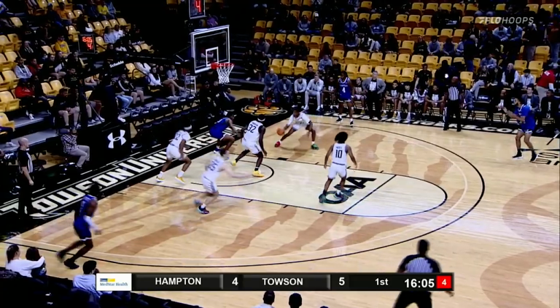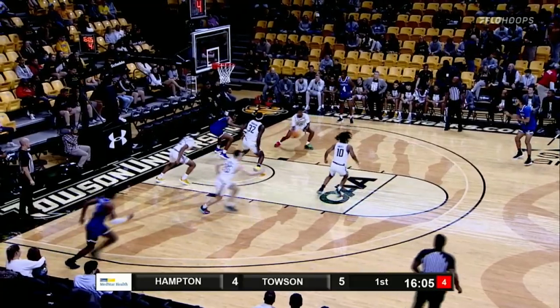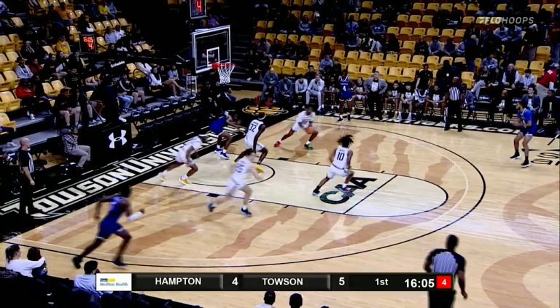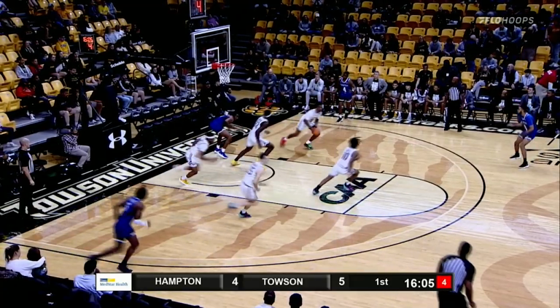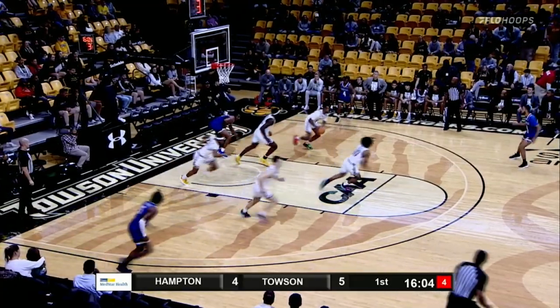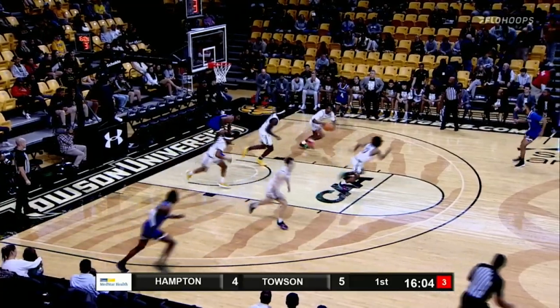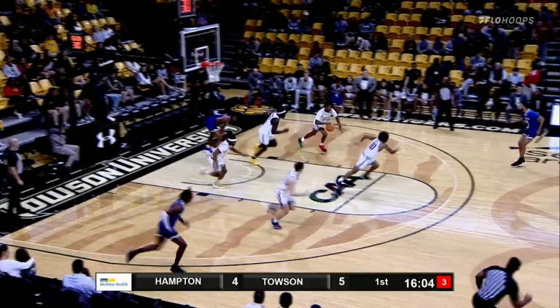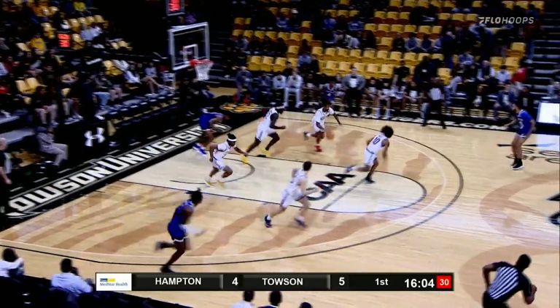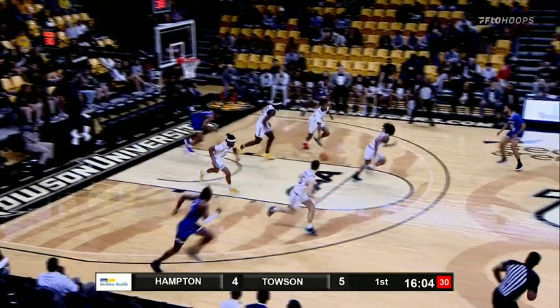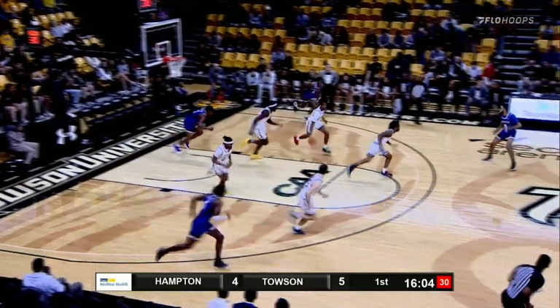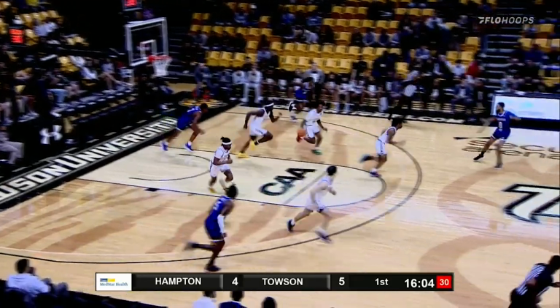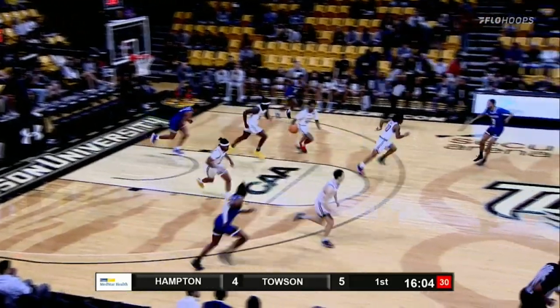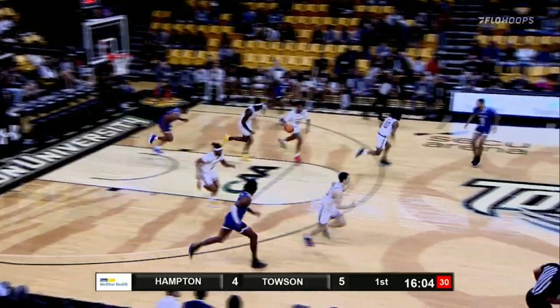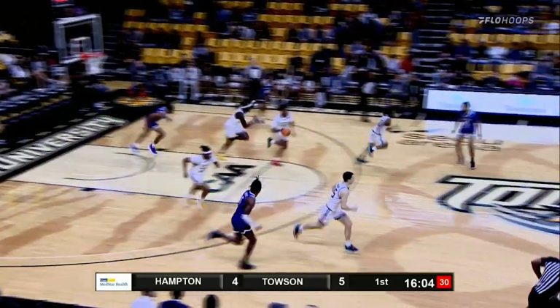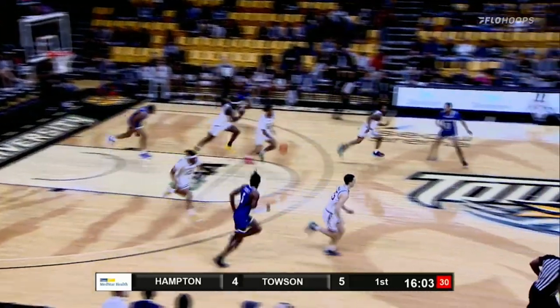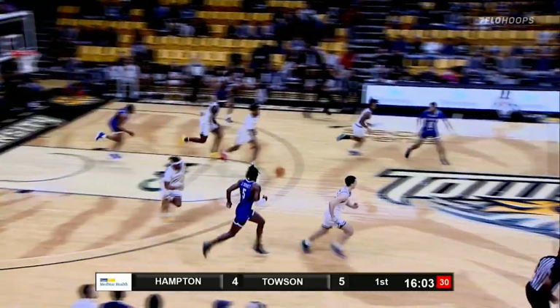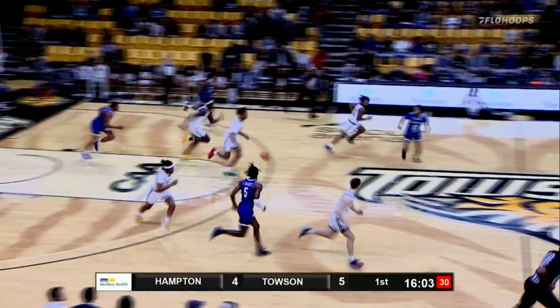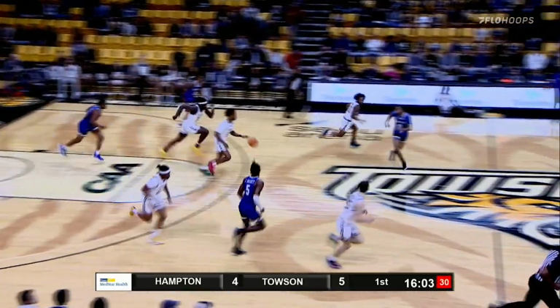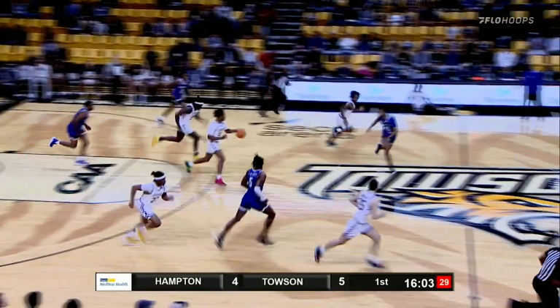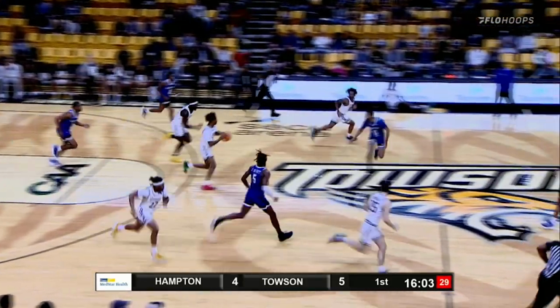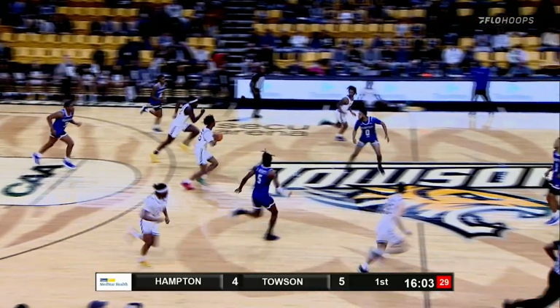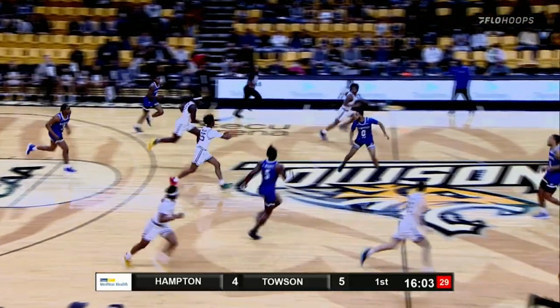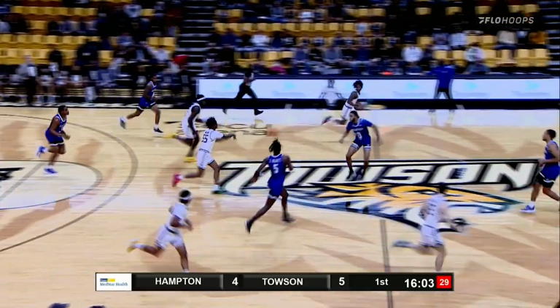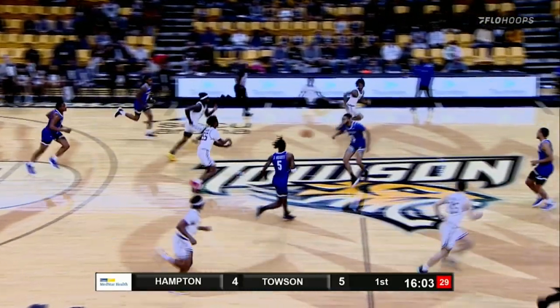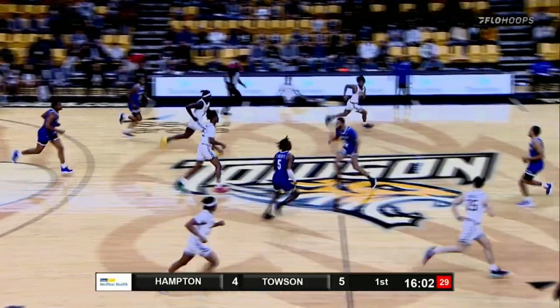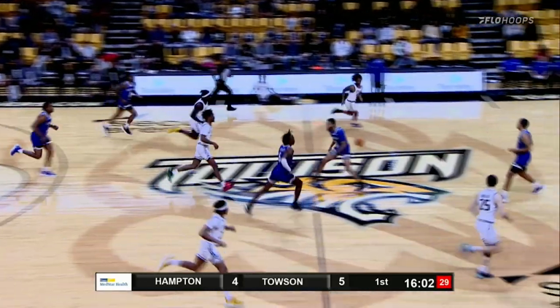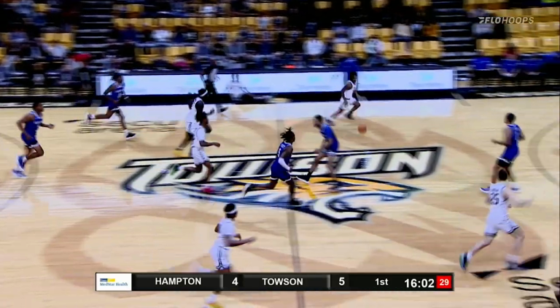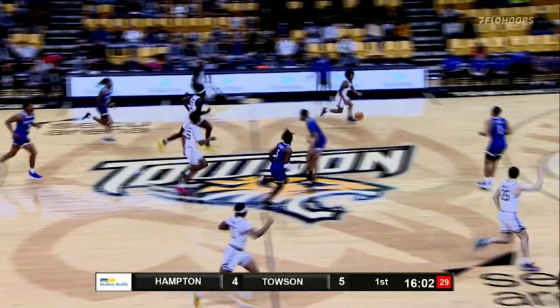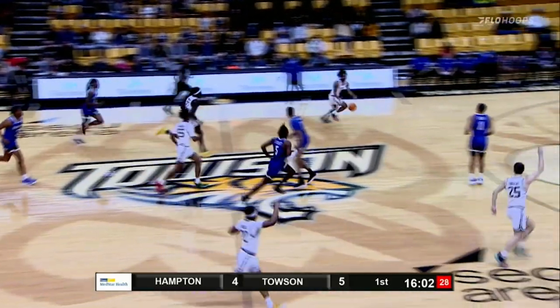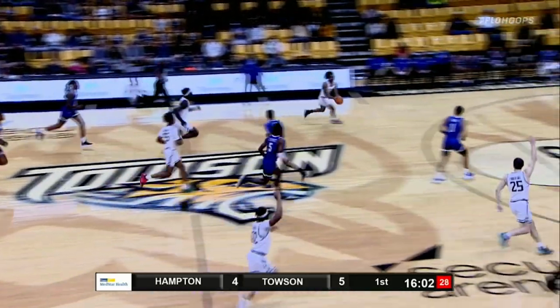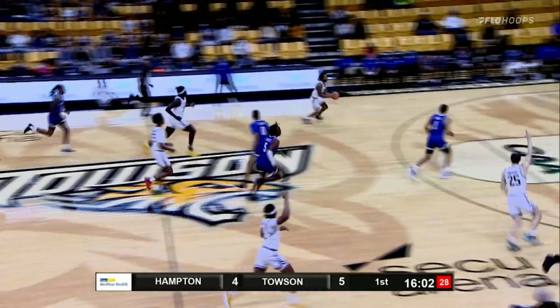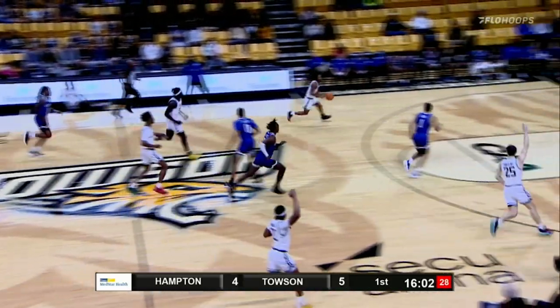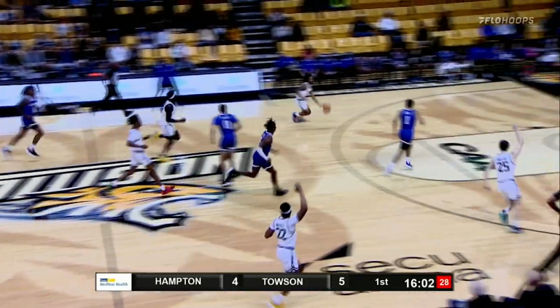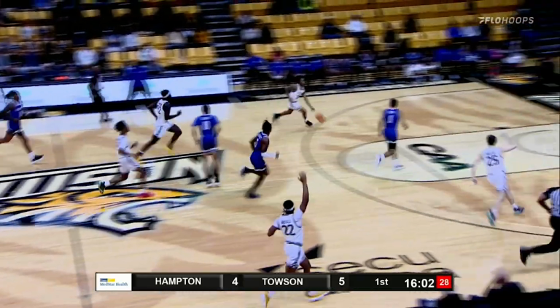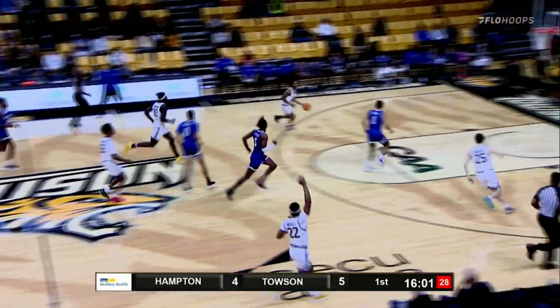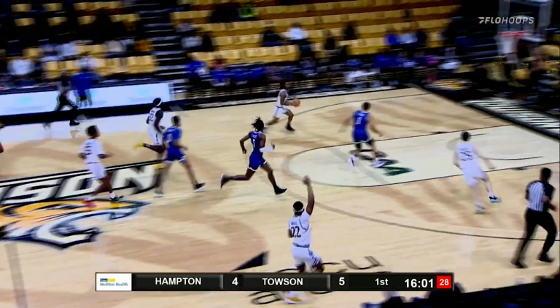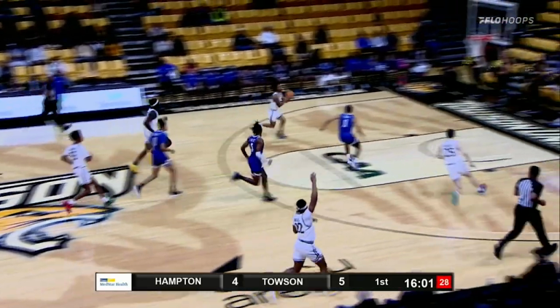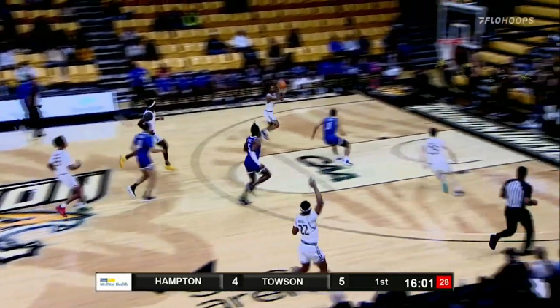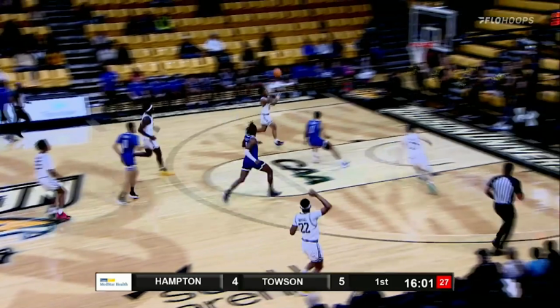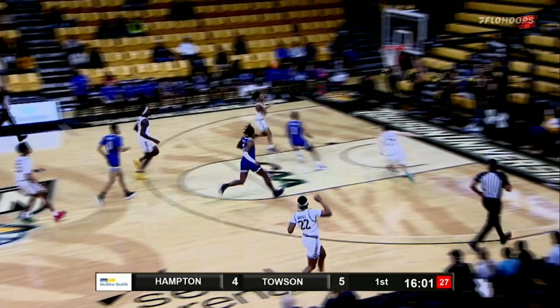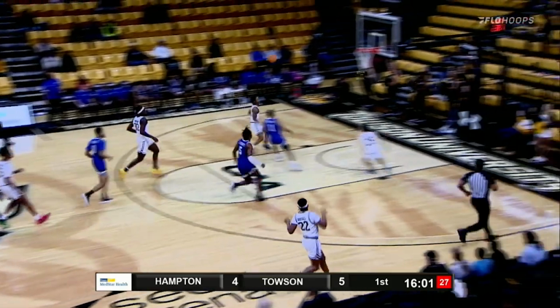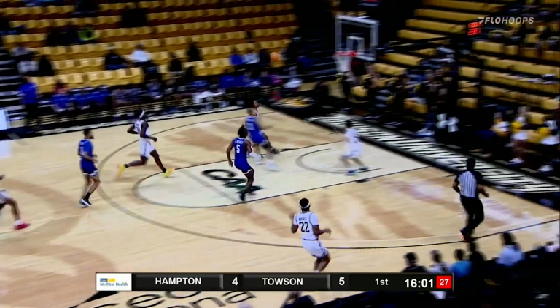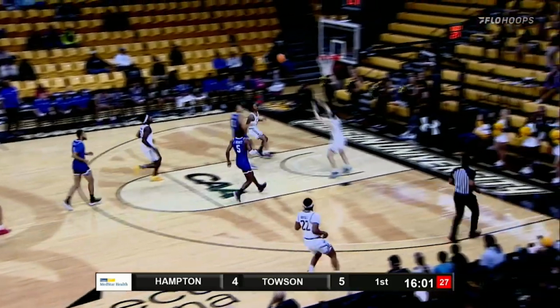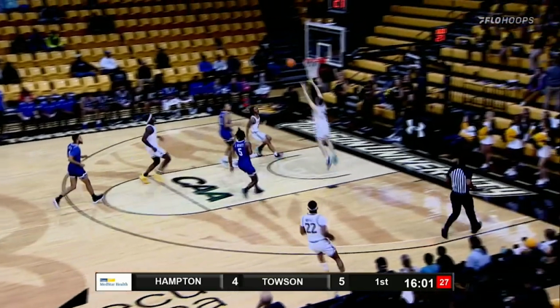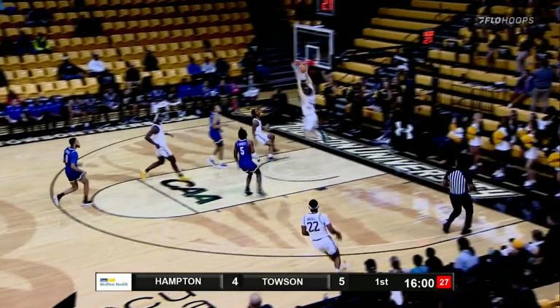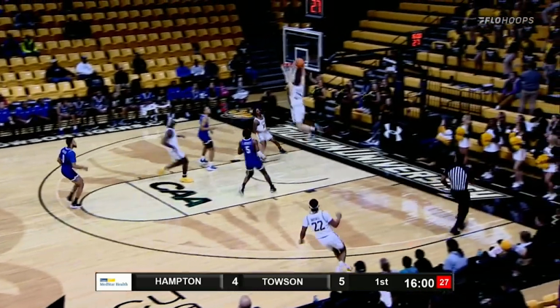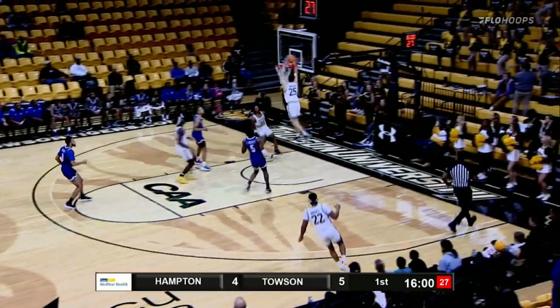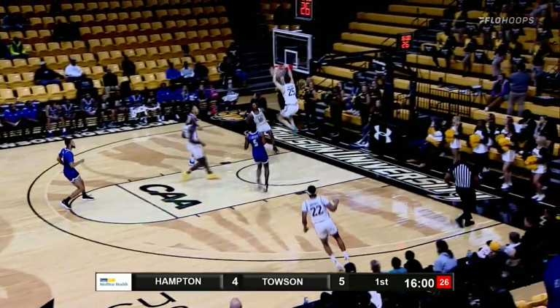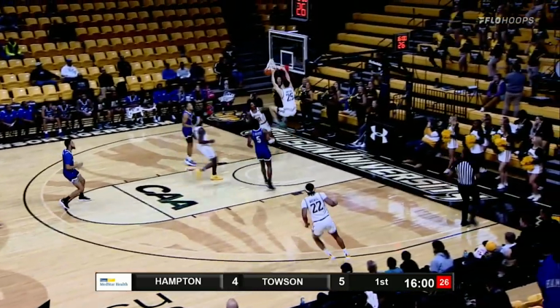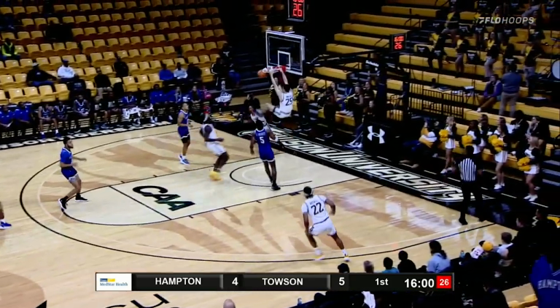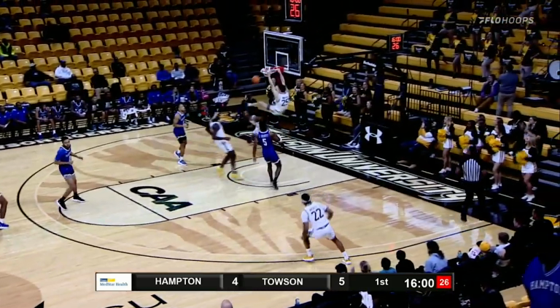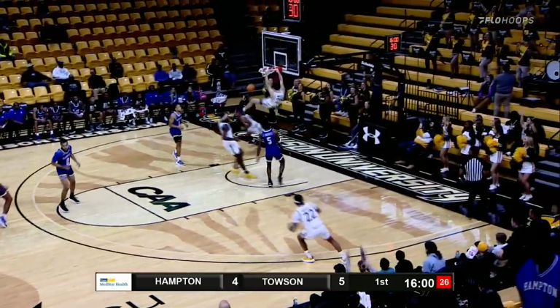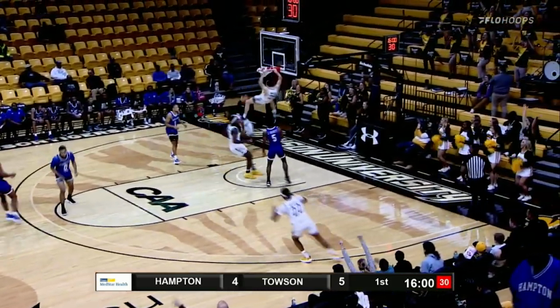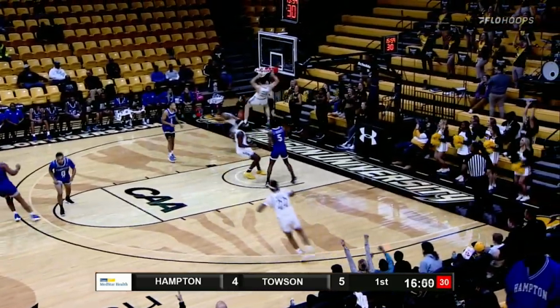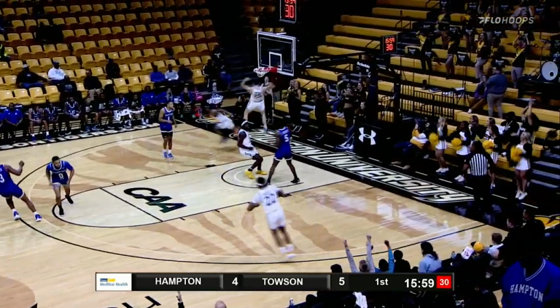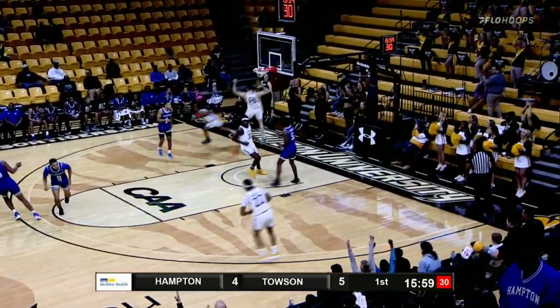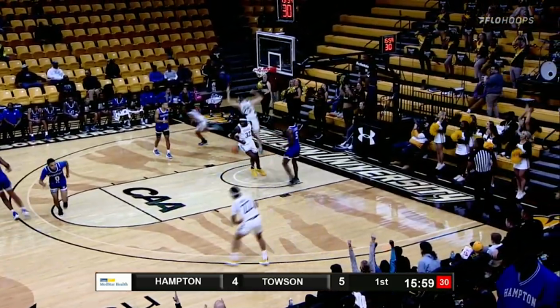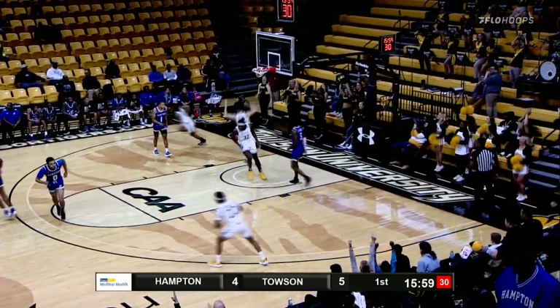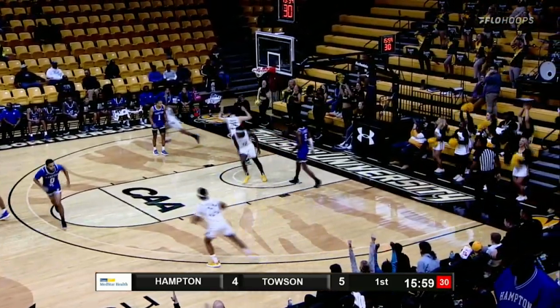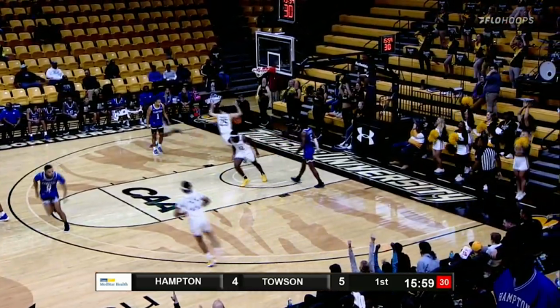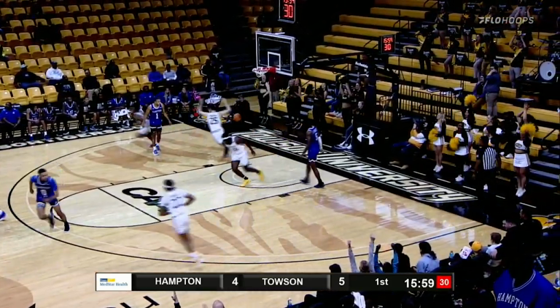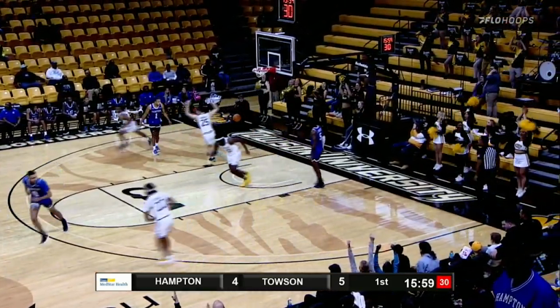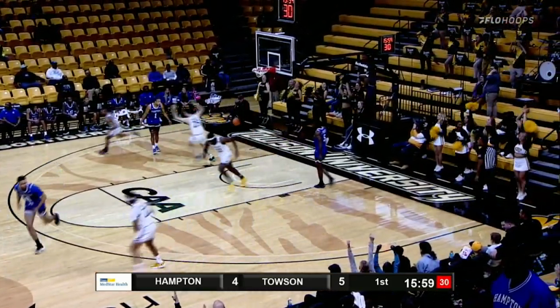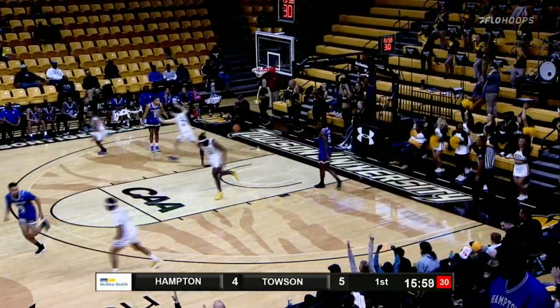Pass down low to Mullen, goes up, and he's stripped. The other way comes Hicks, feeds Timberlake — slam dunk.